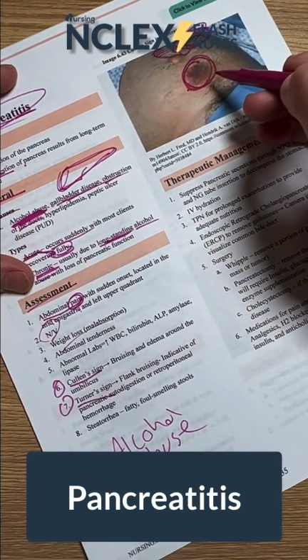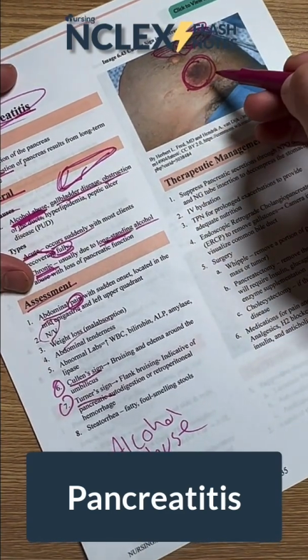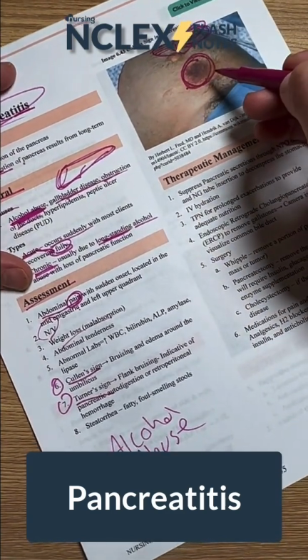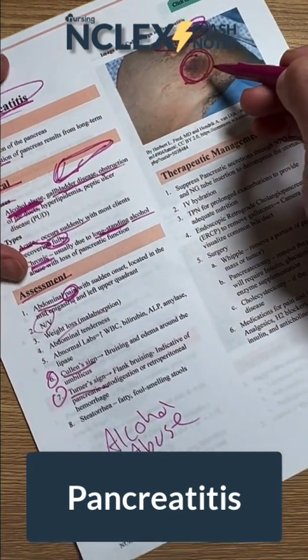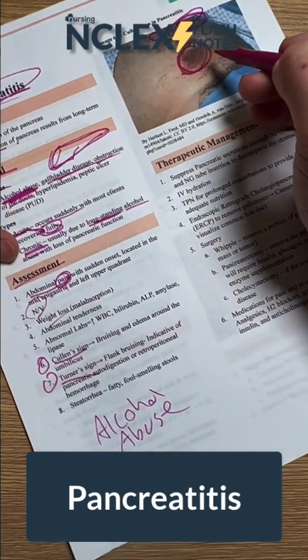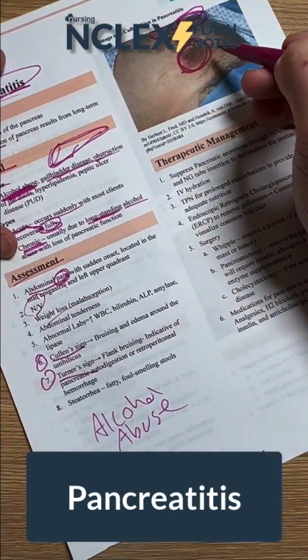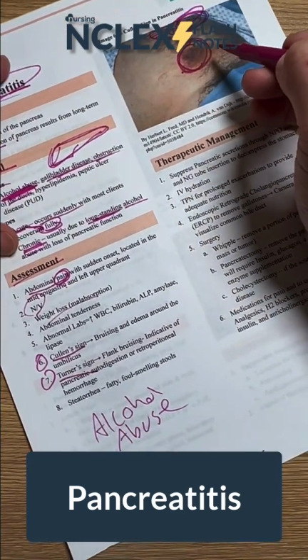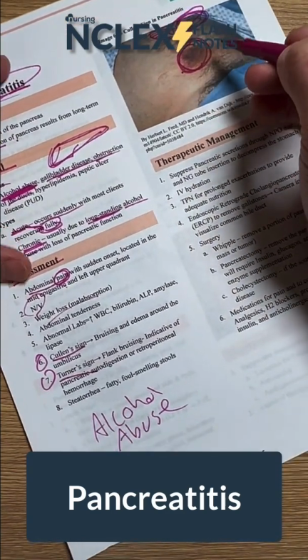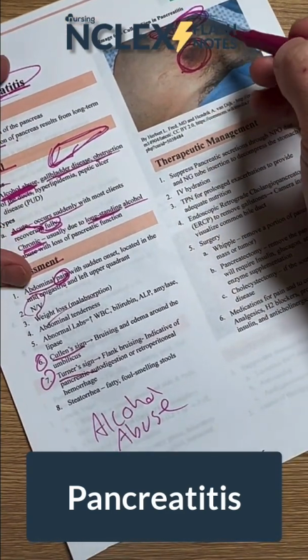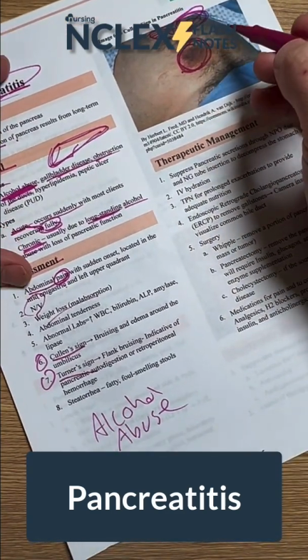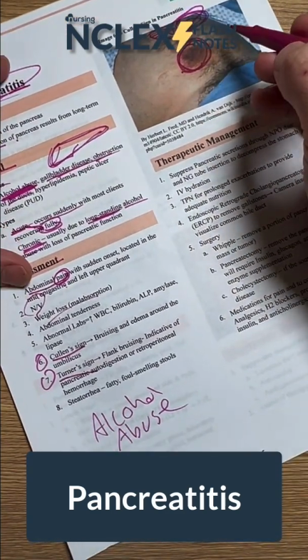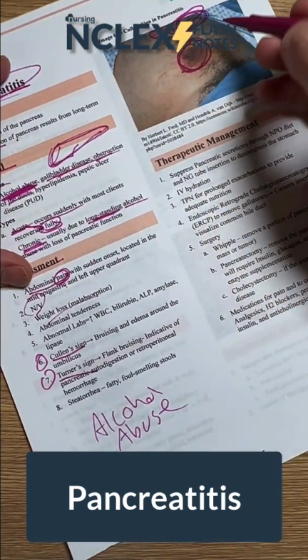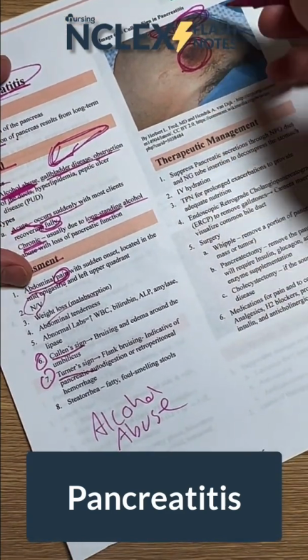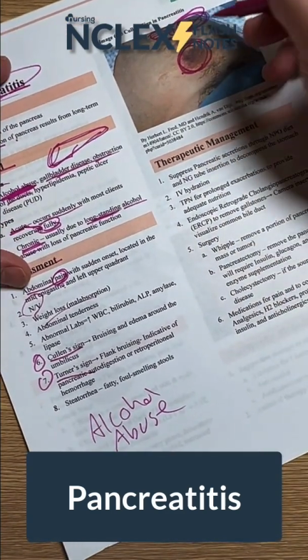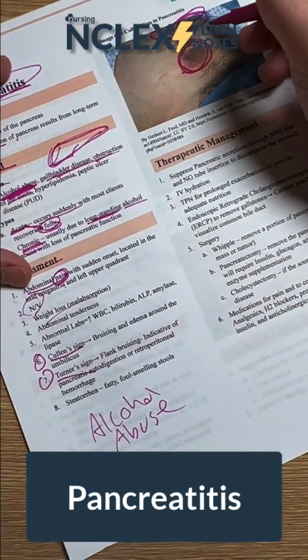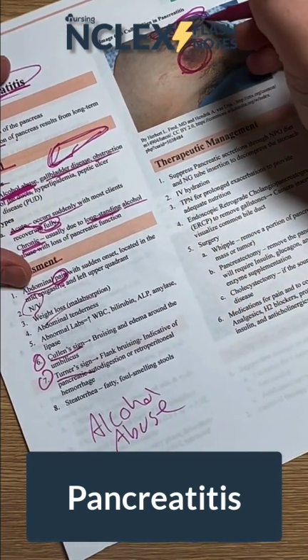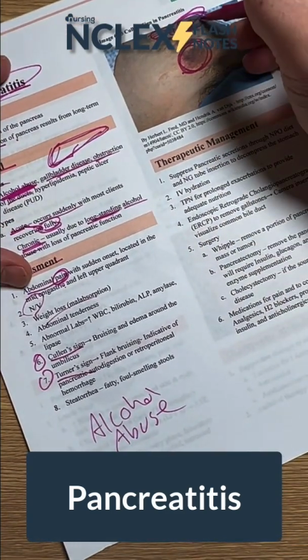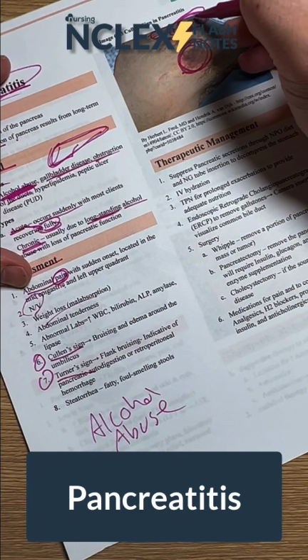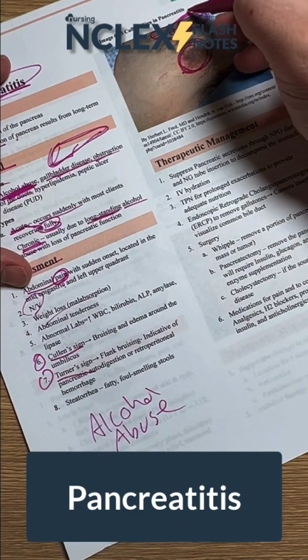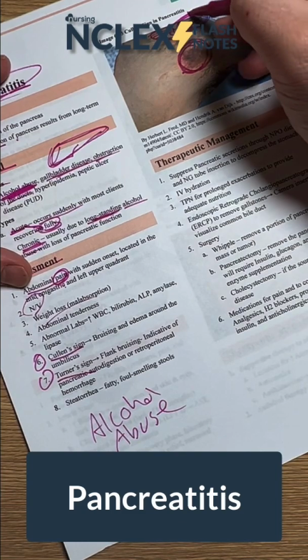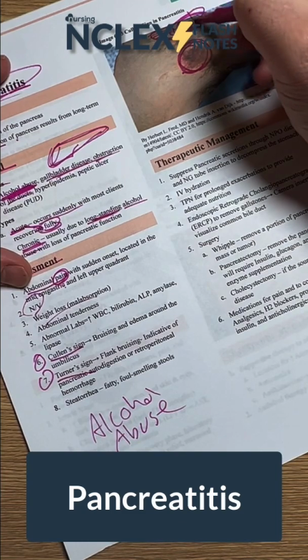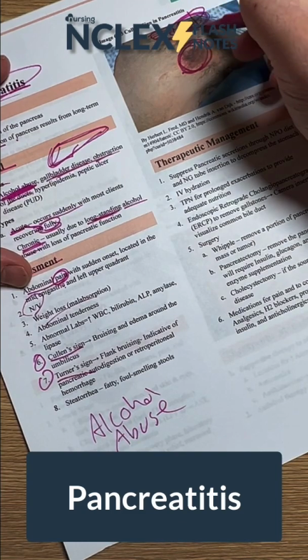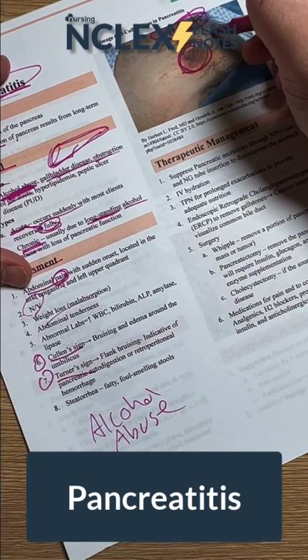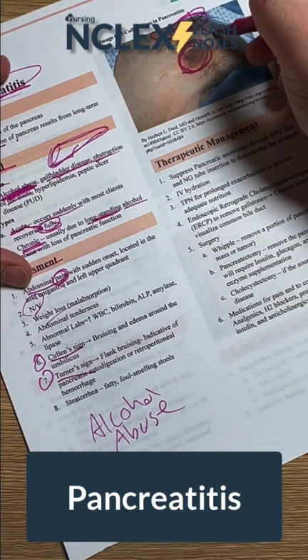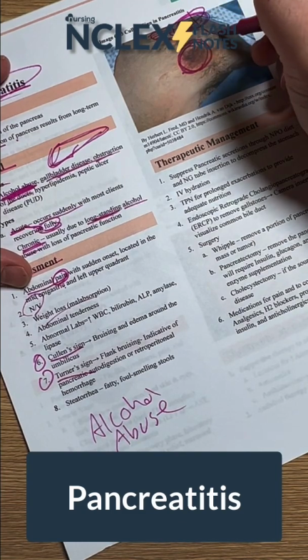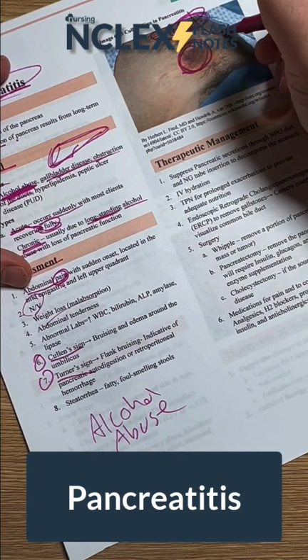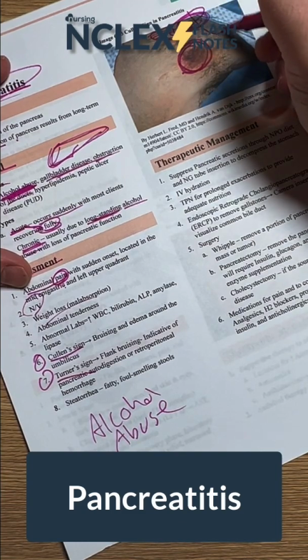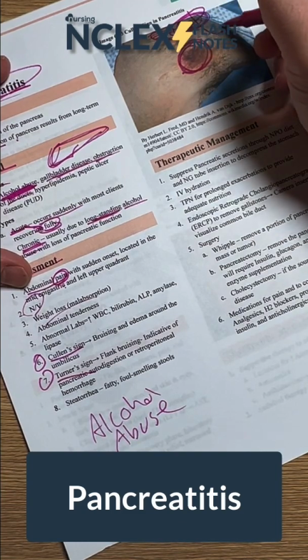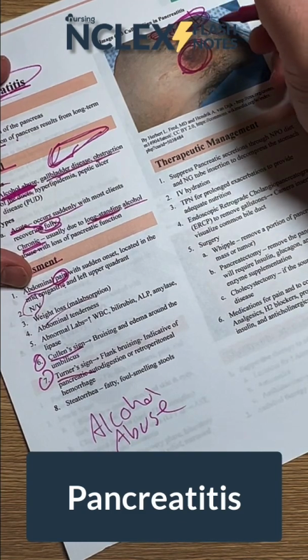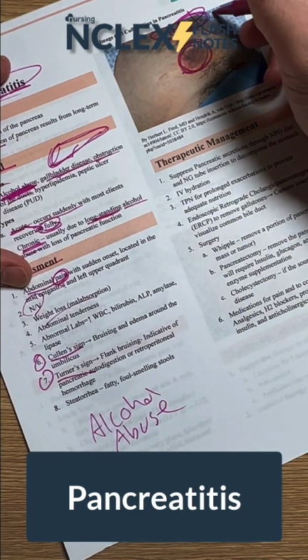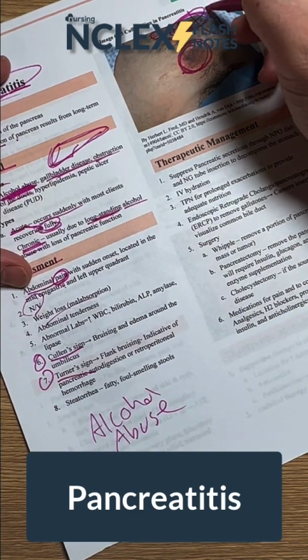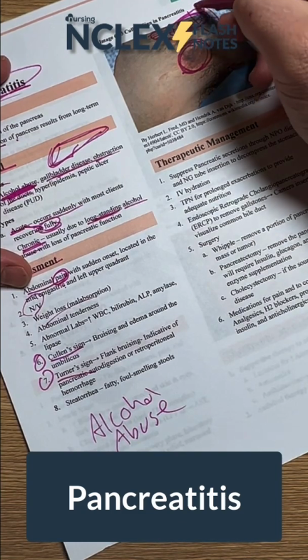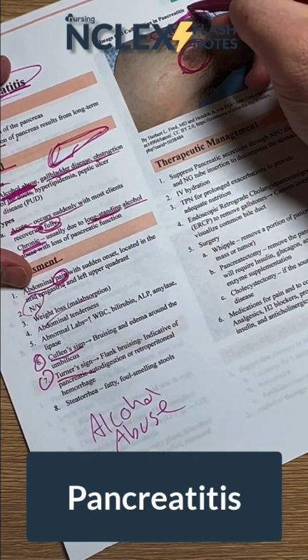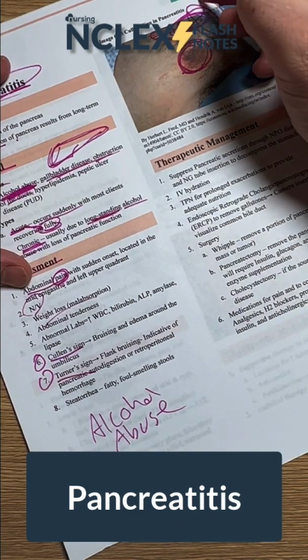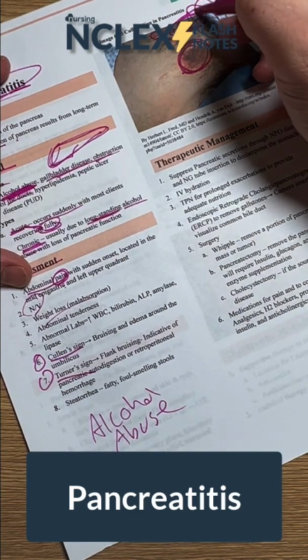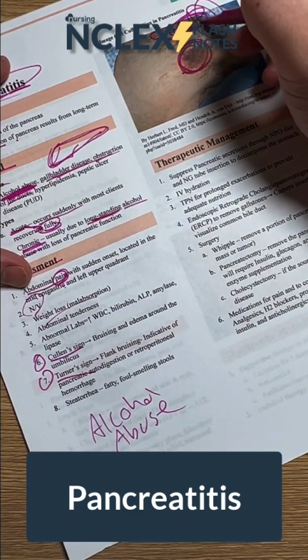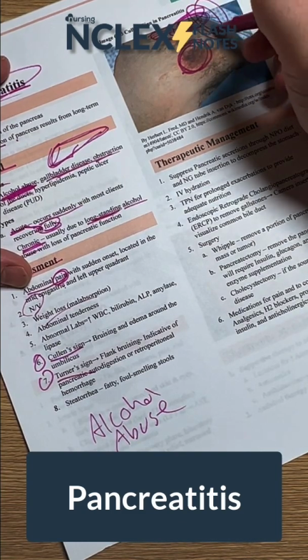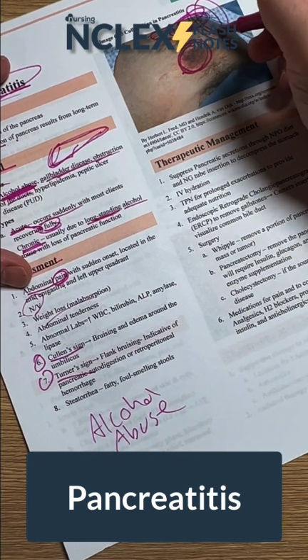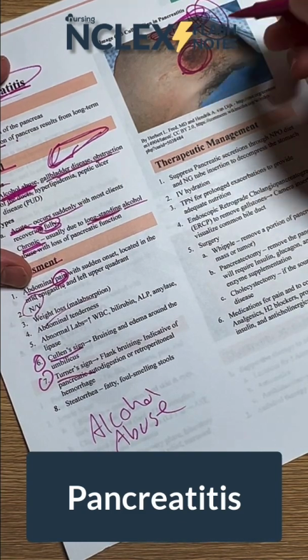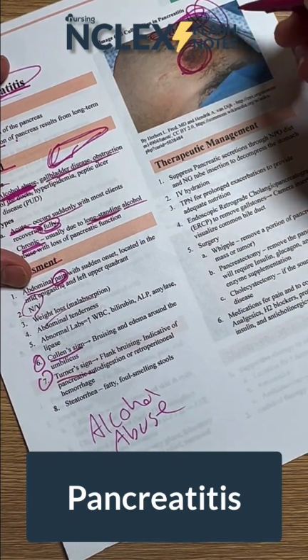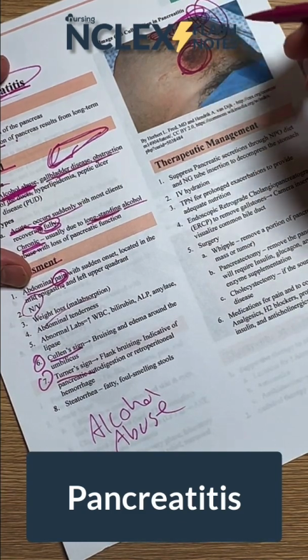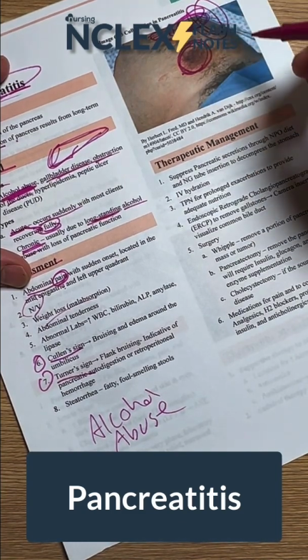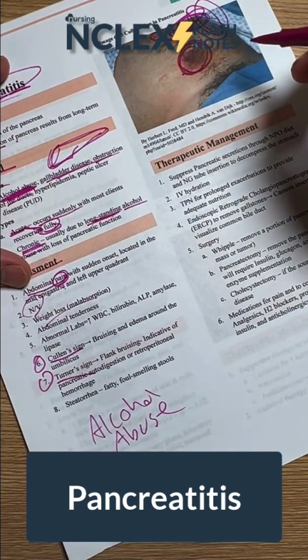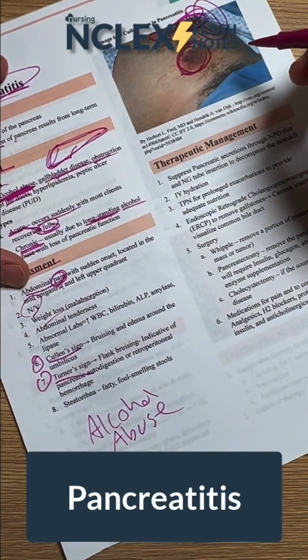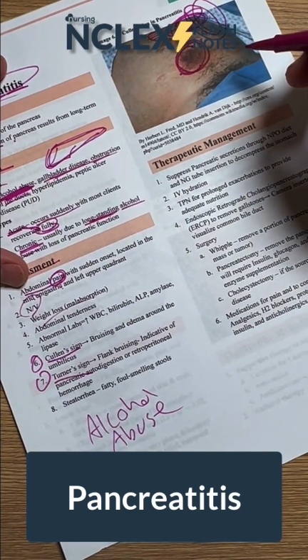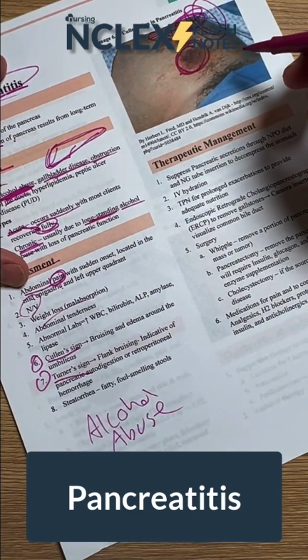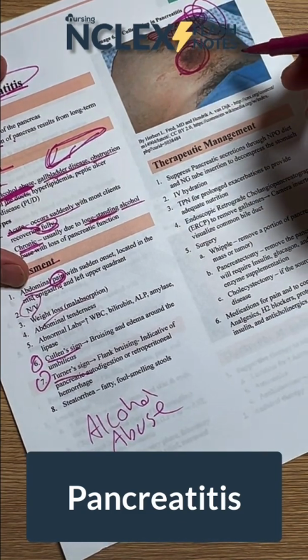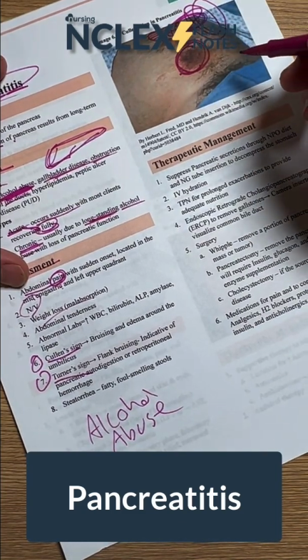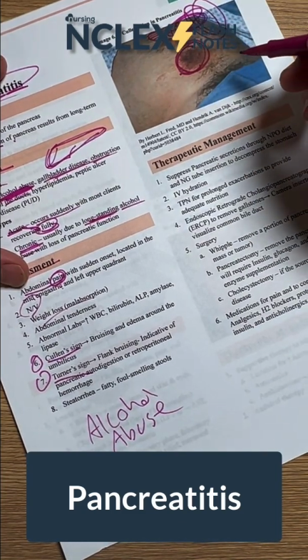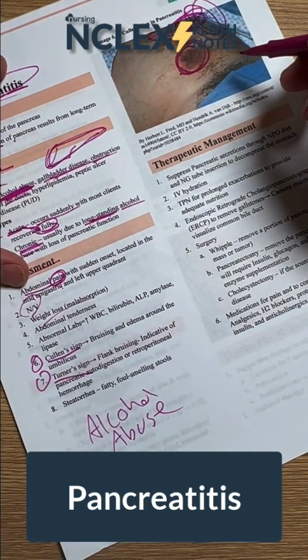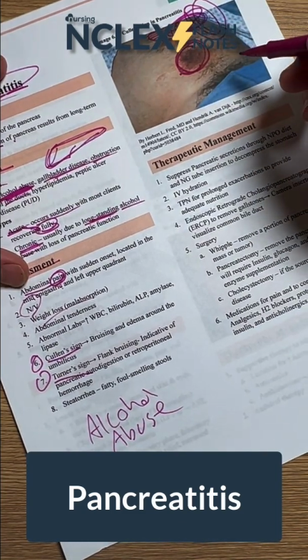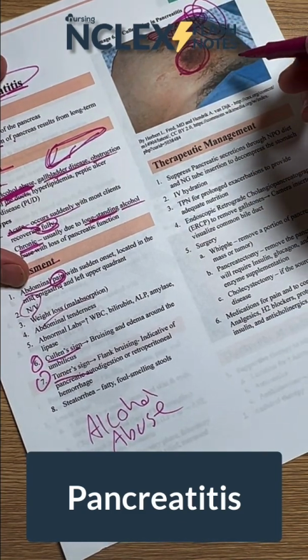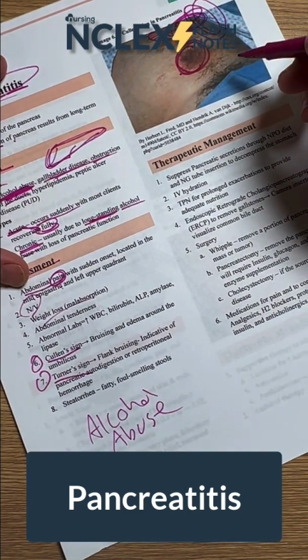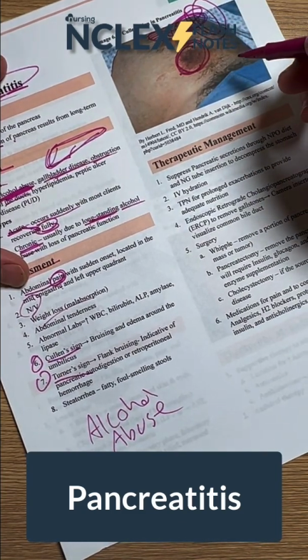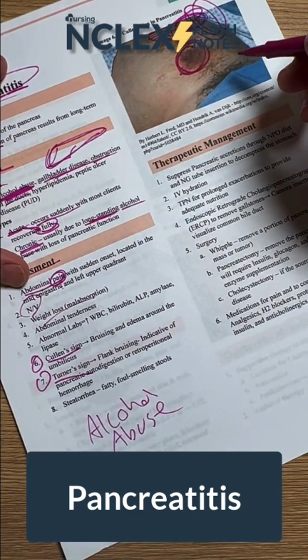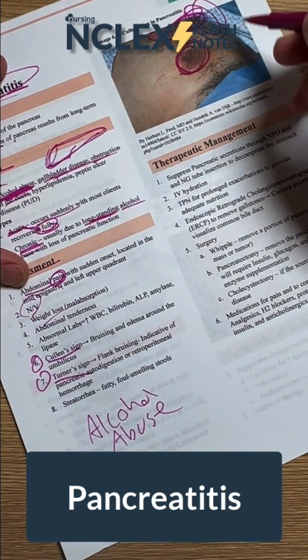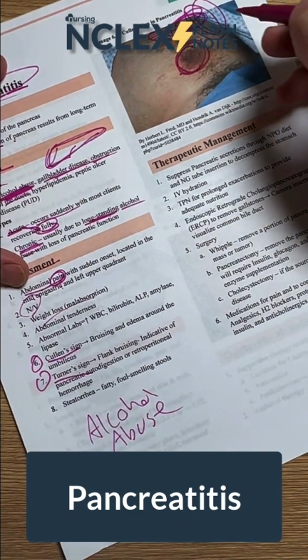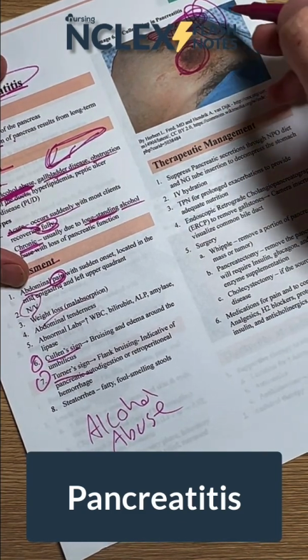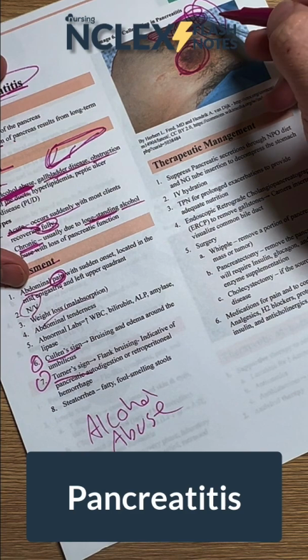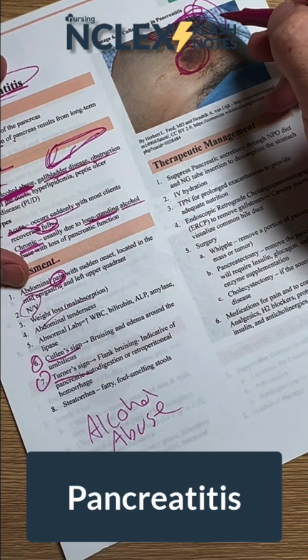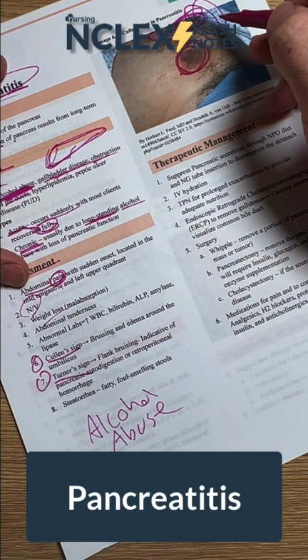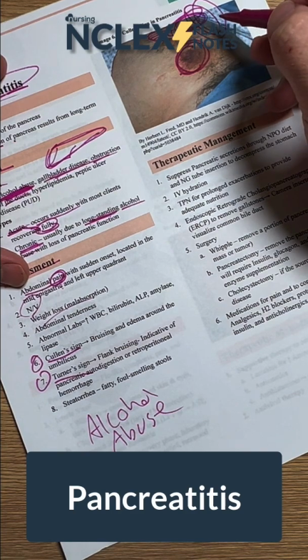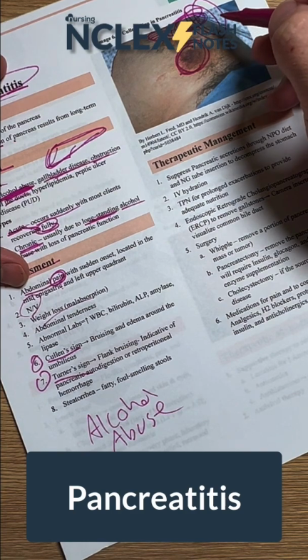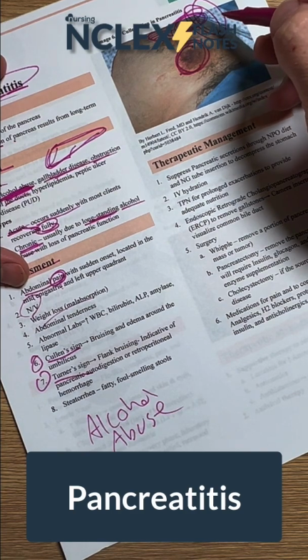Turner's sign is flank bruising, which is going to happen over here. This is indicative of pancreatic autodigestion.